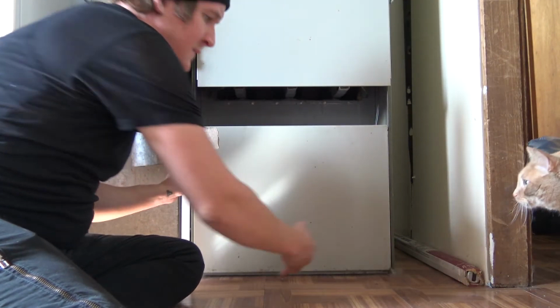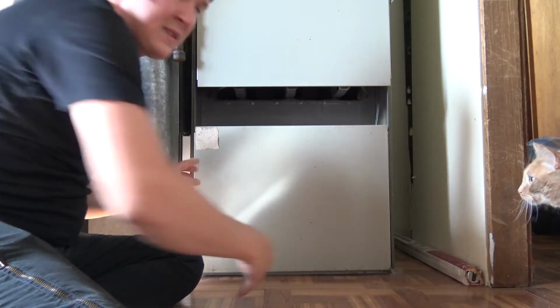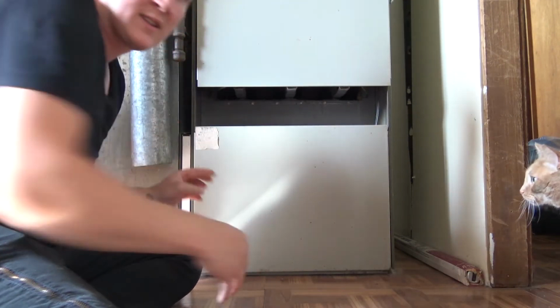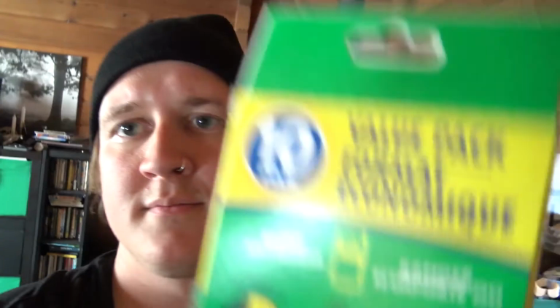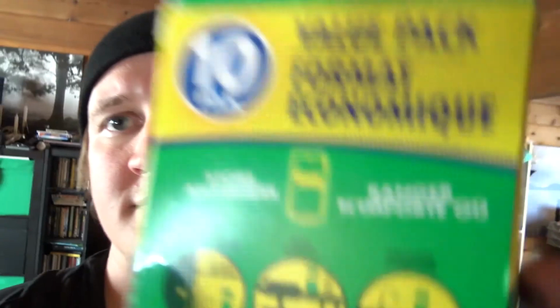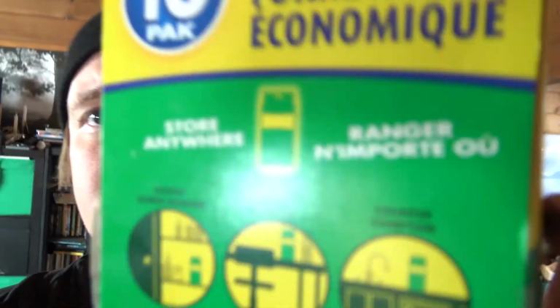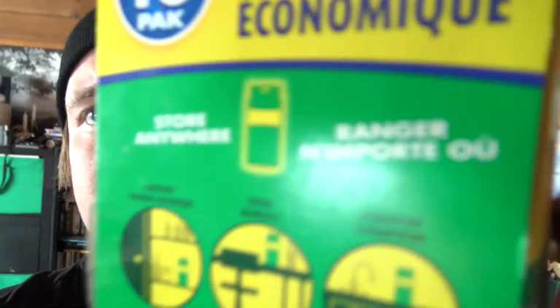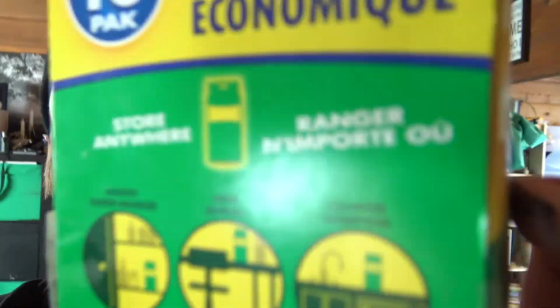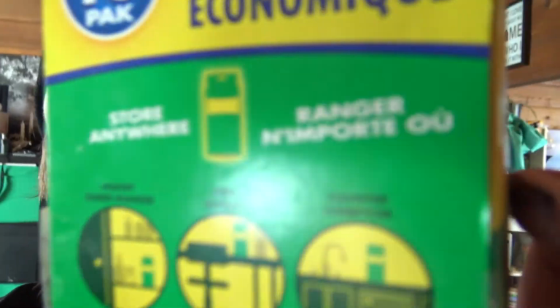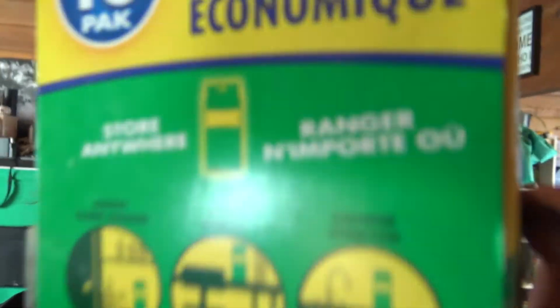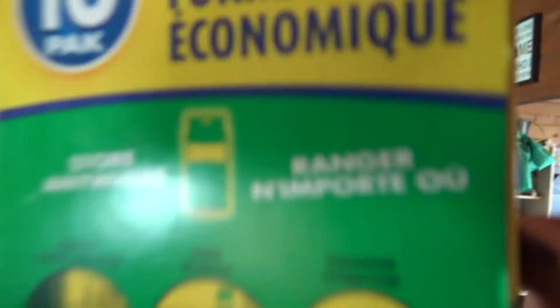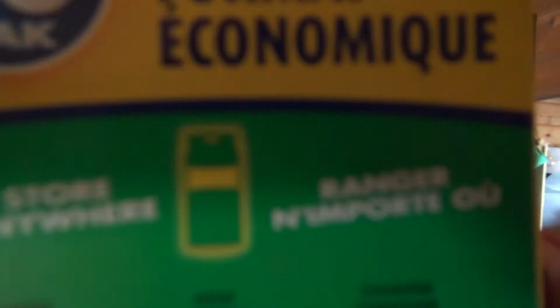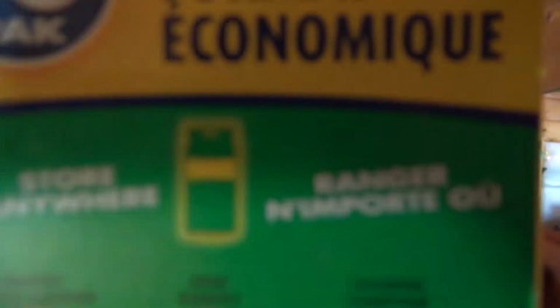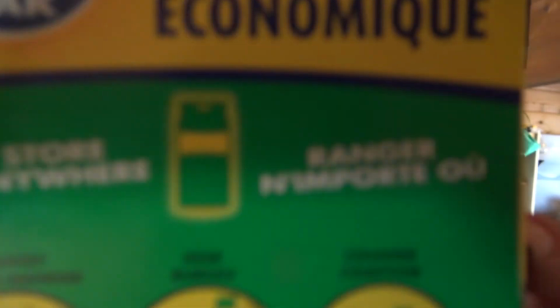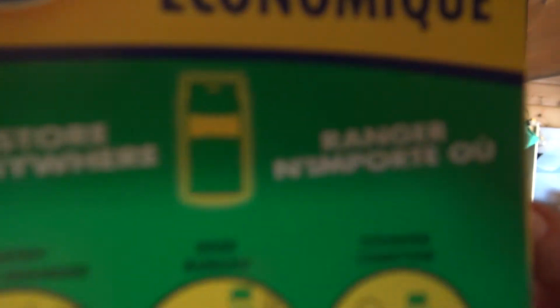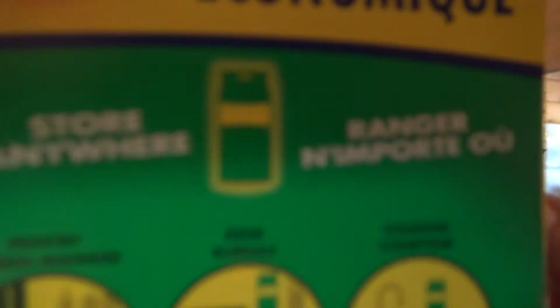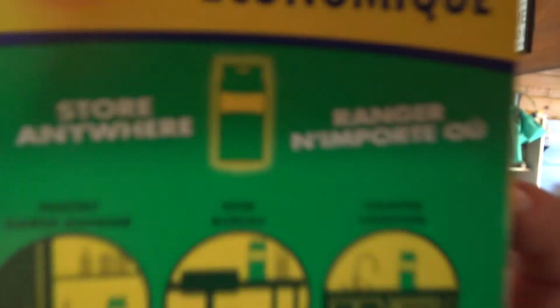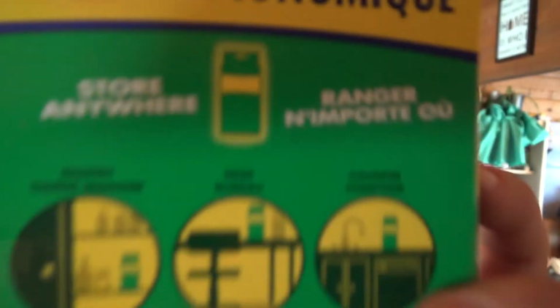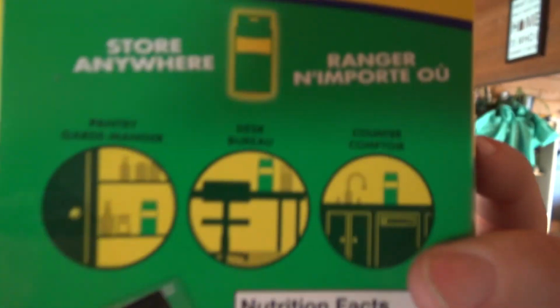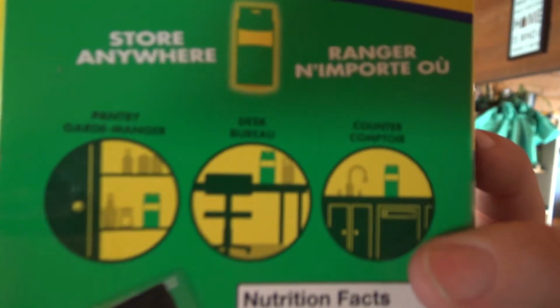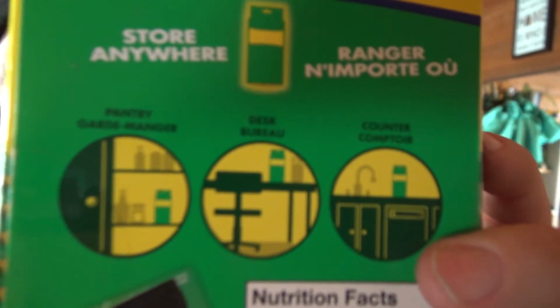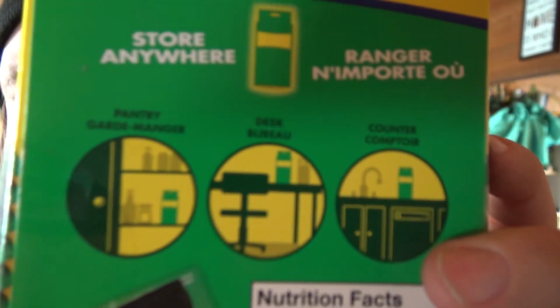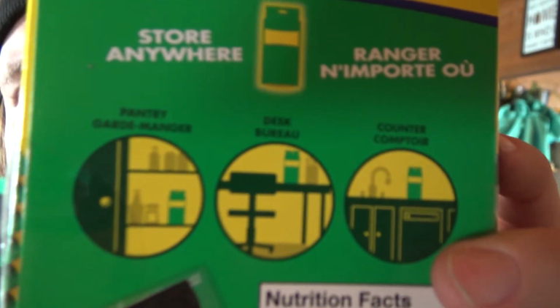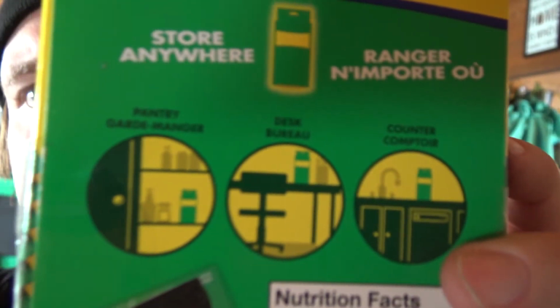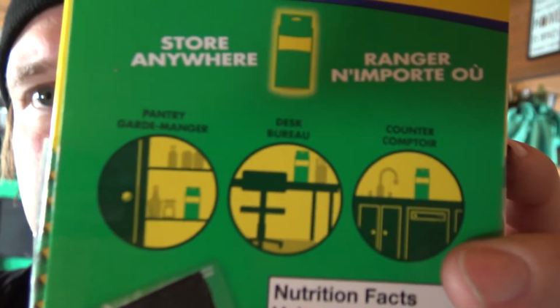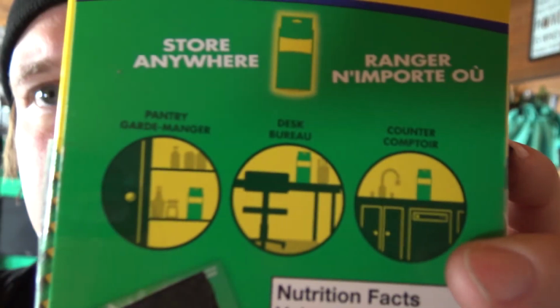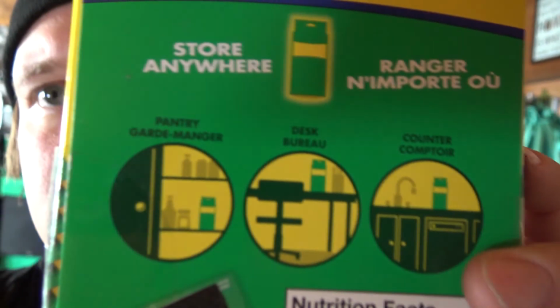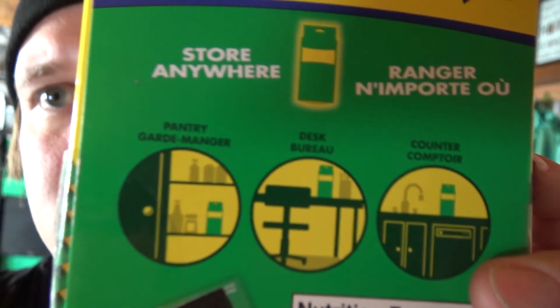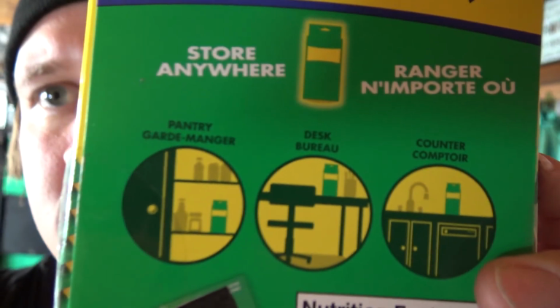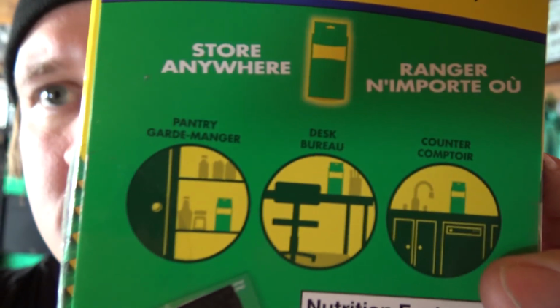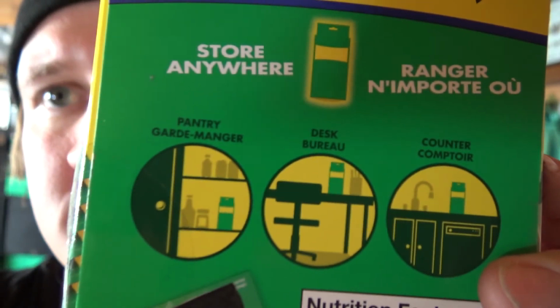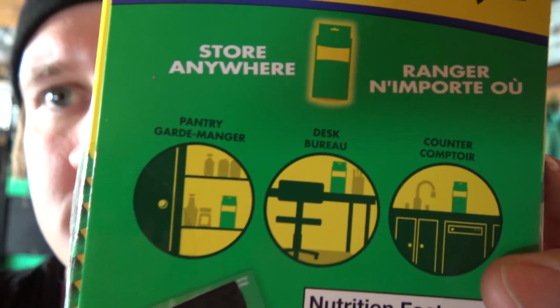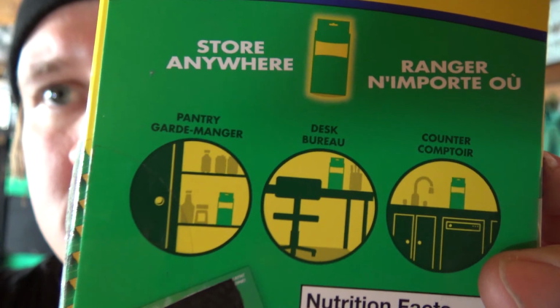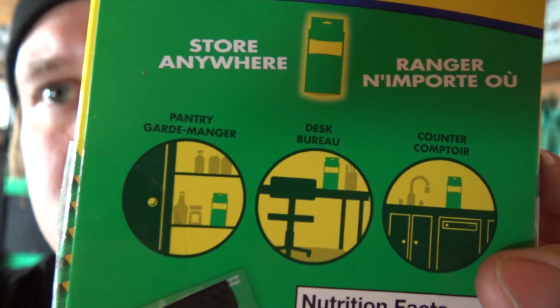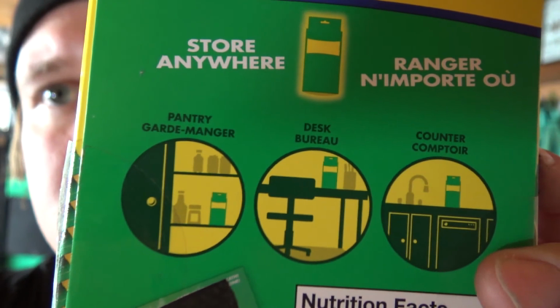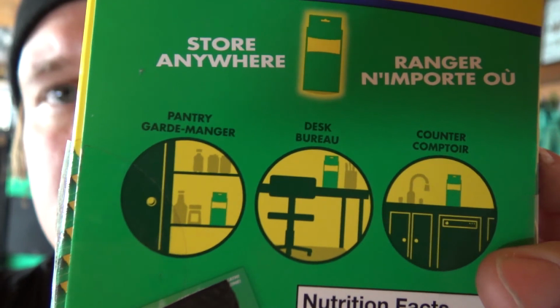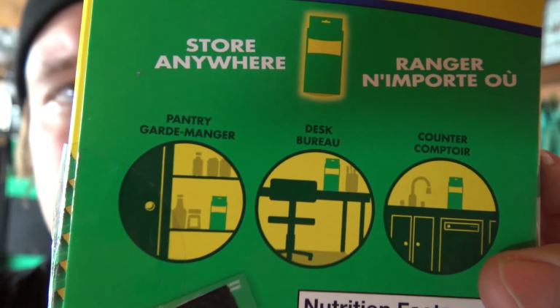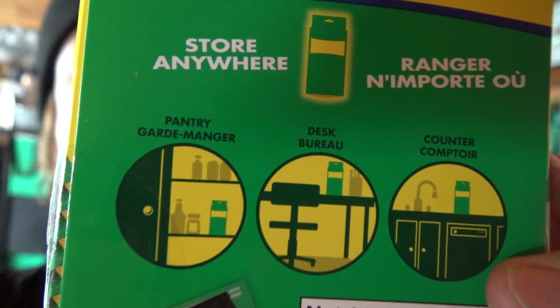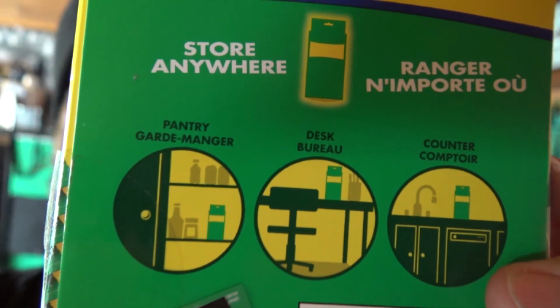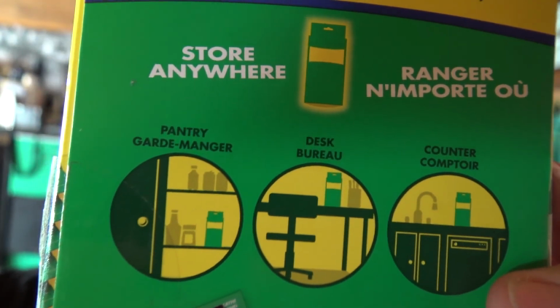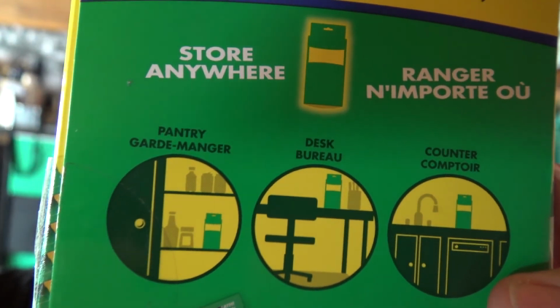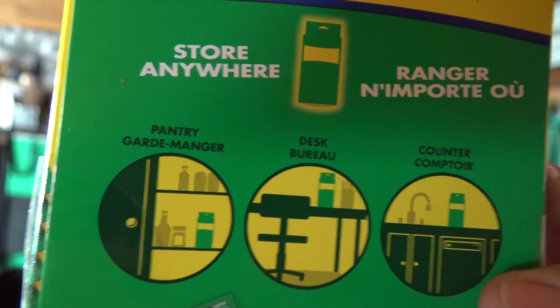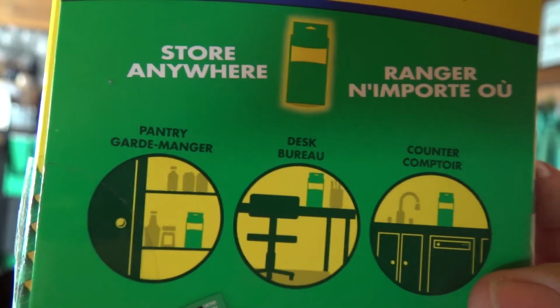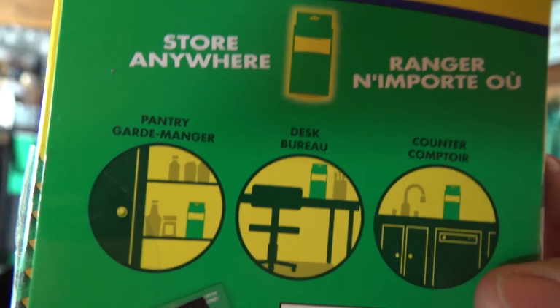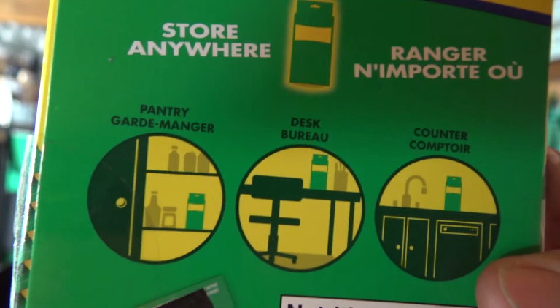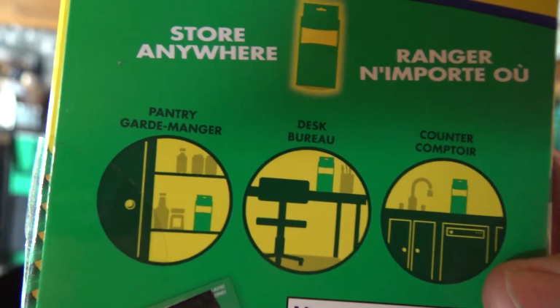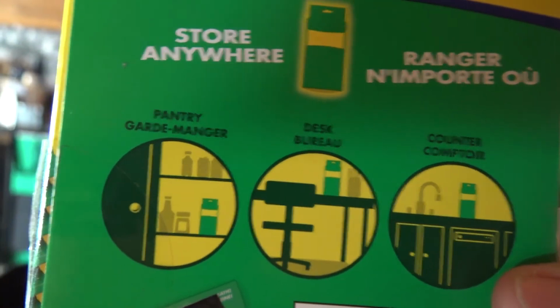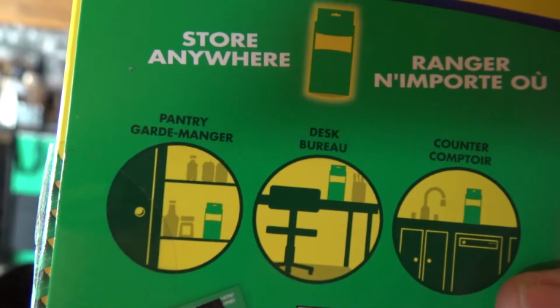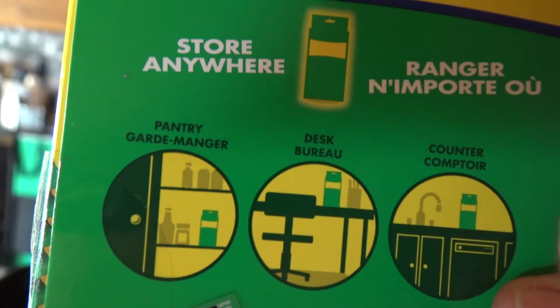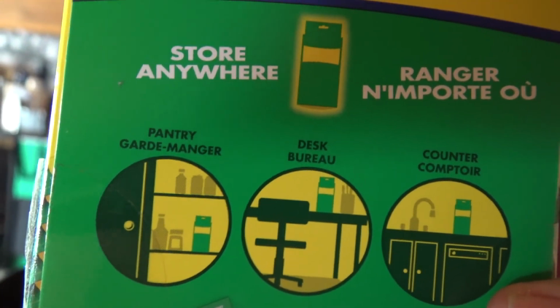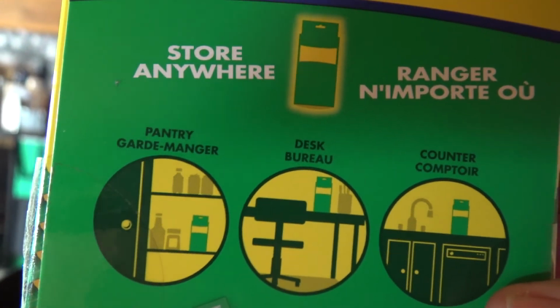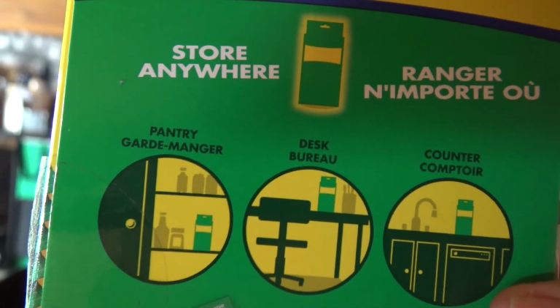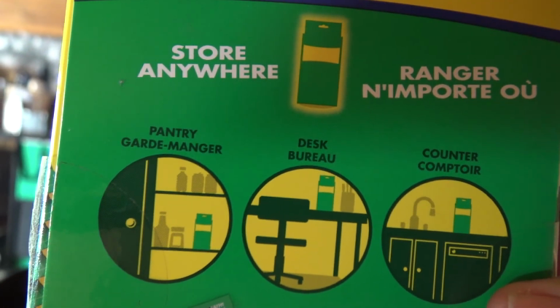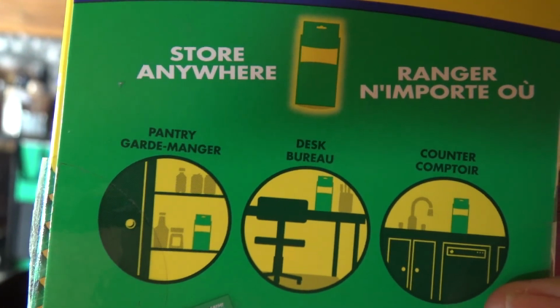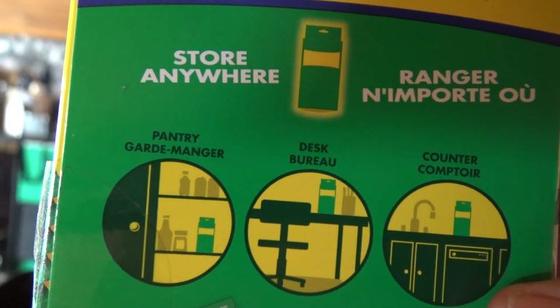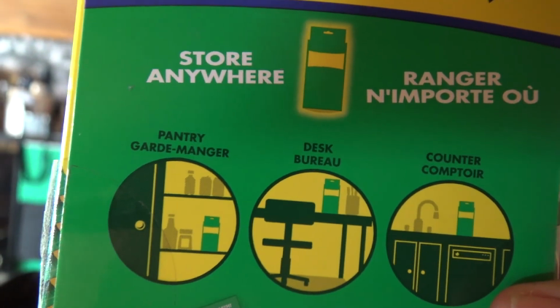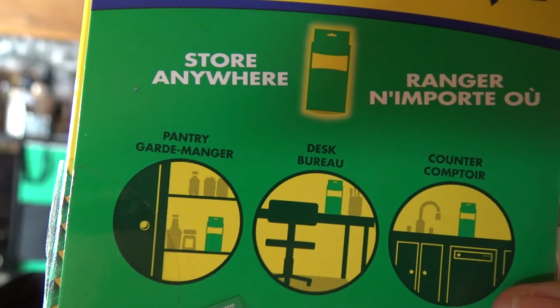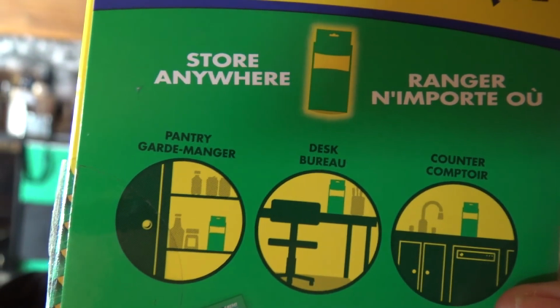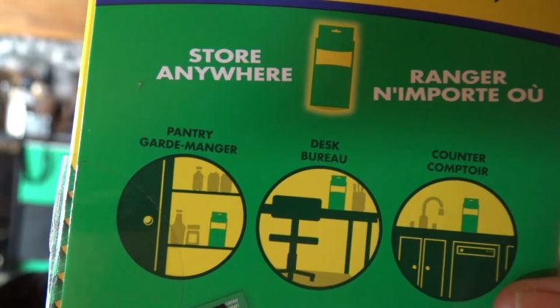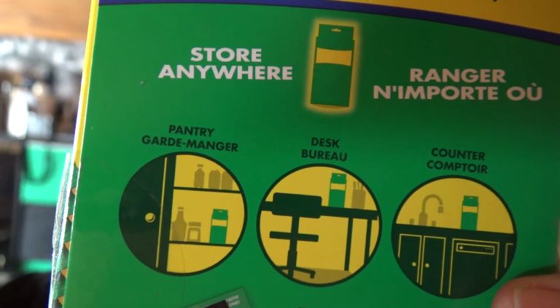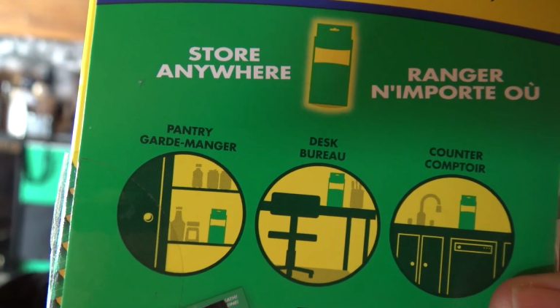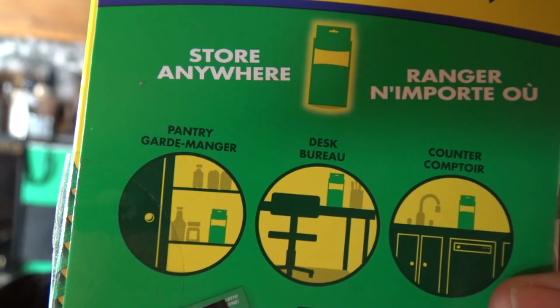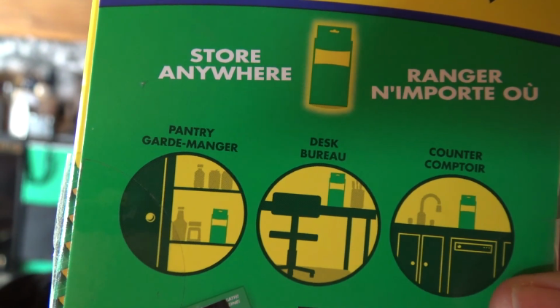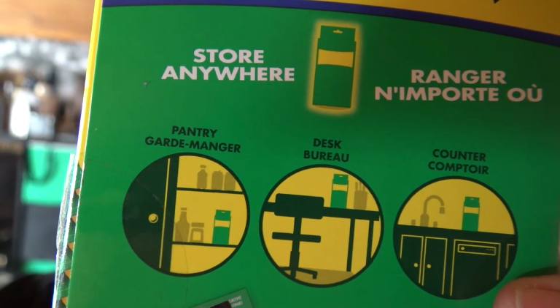Remember, next time you go and buy gum, just remember that you can let this box literally store anywhere.